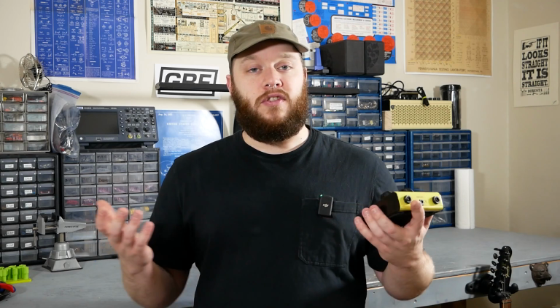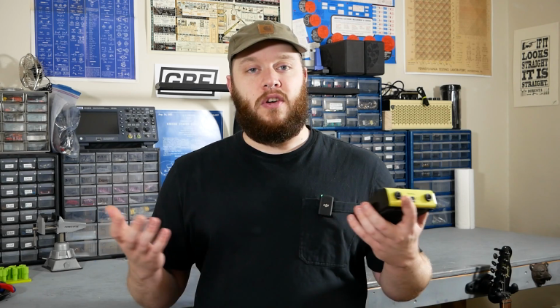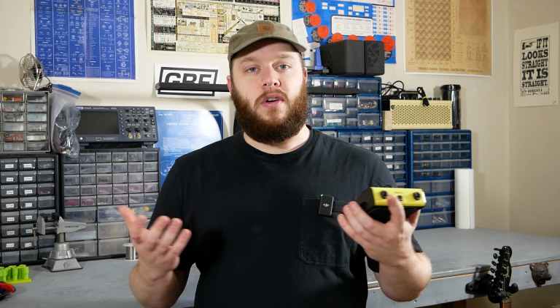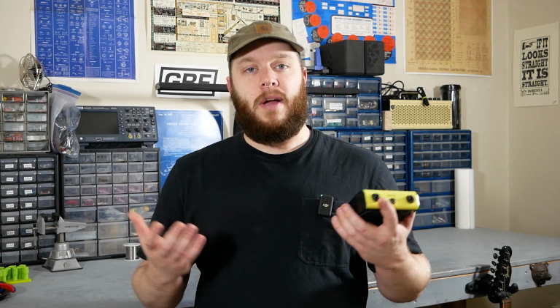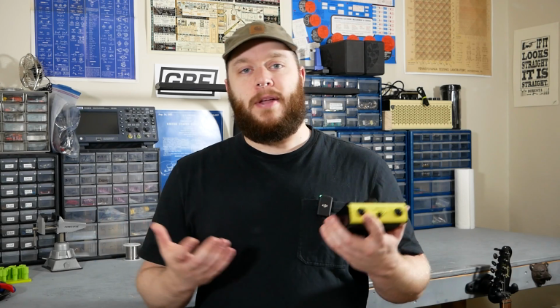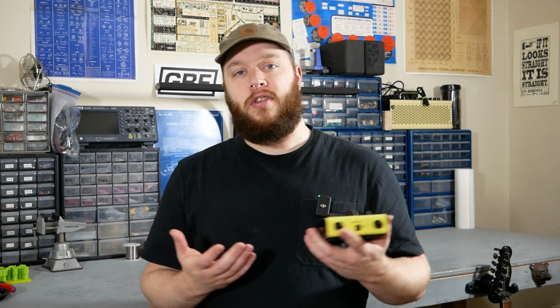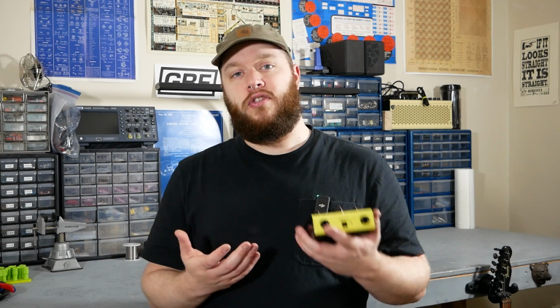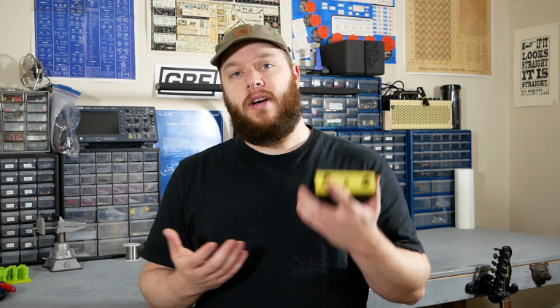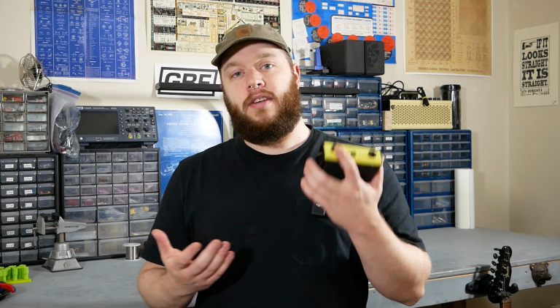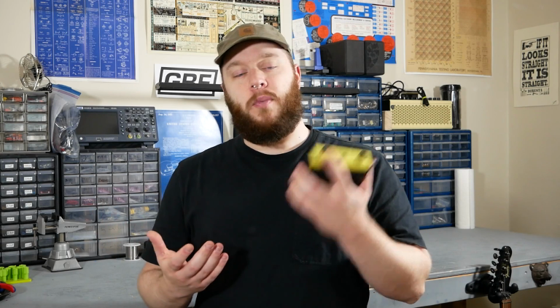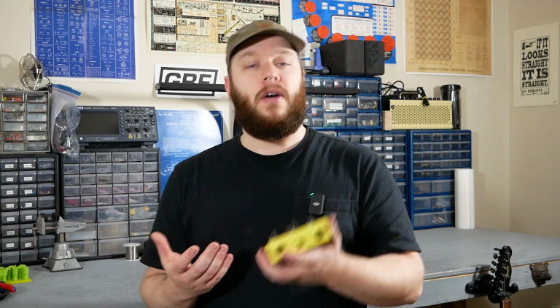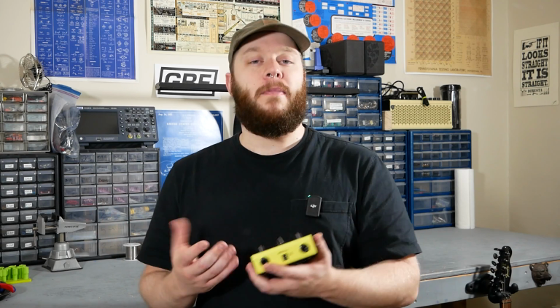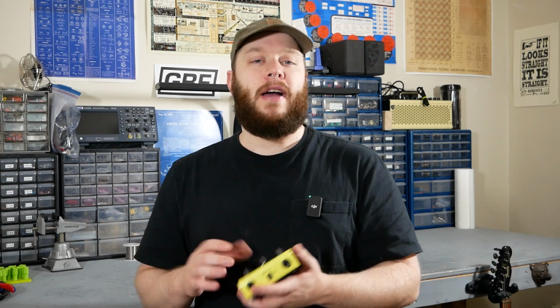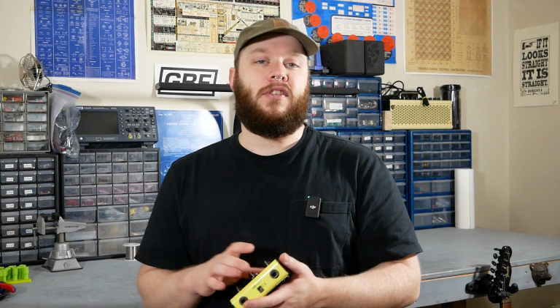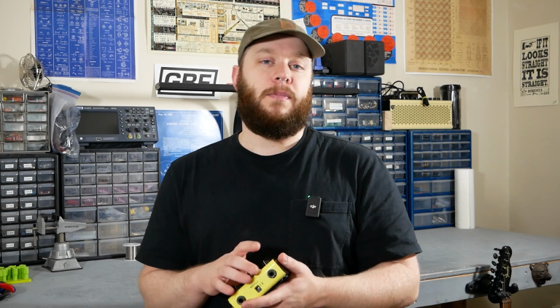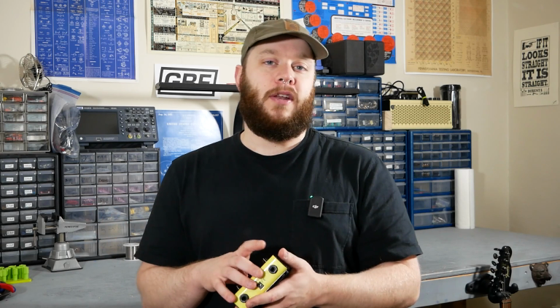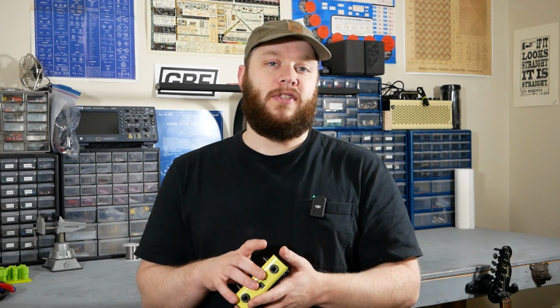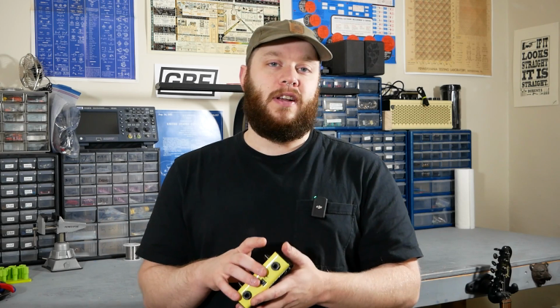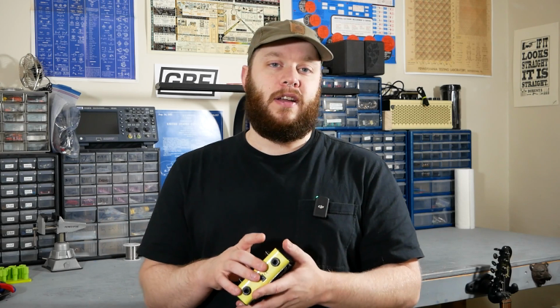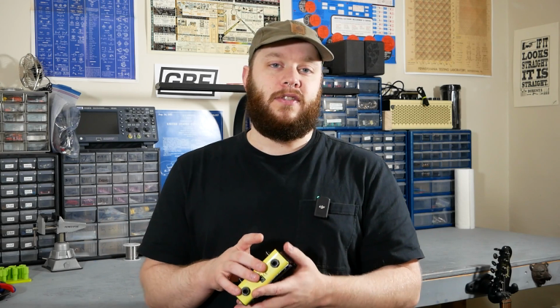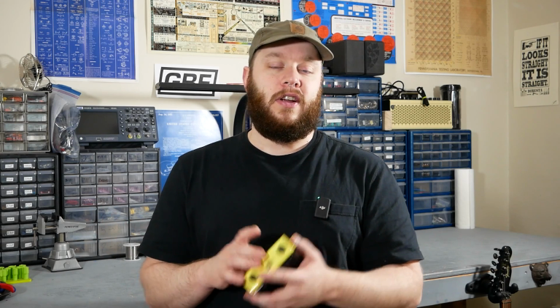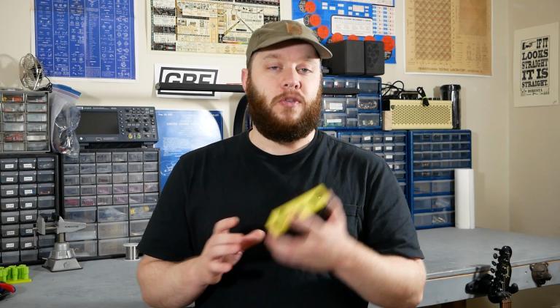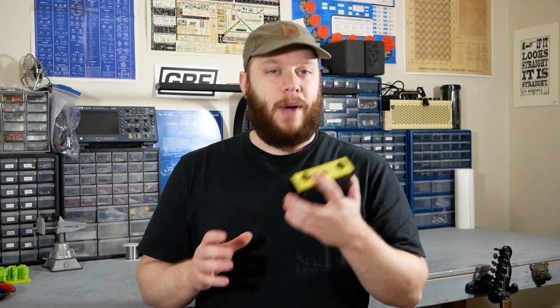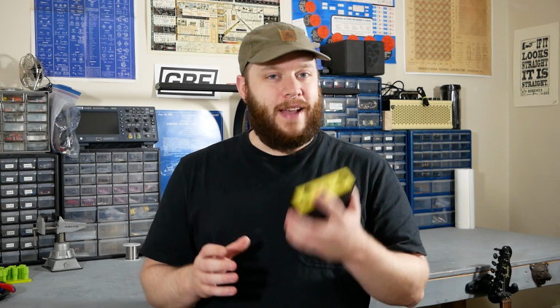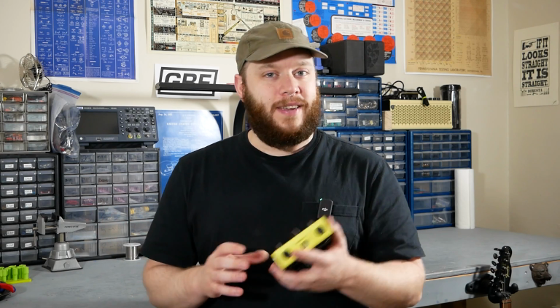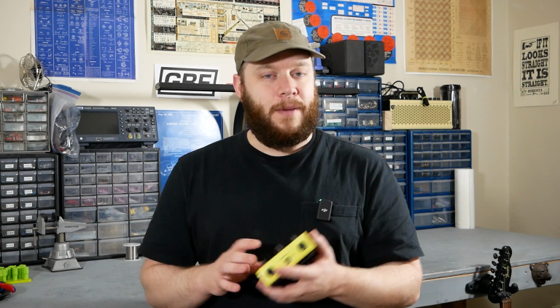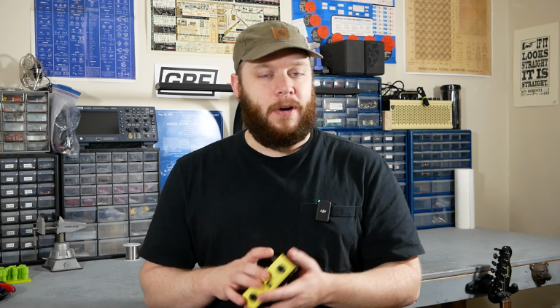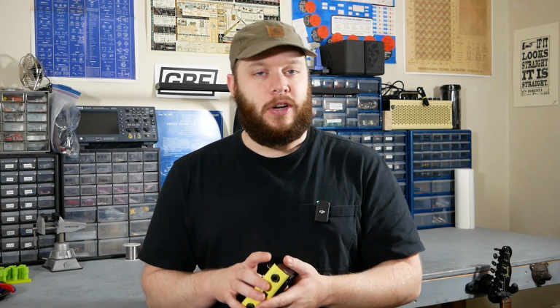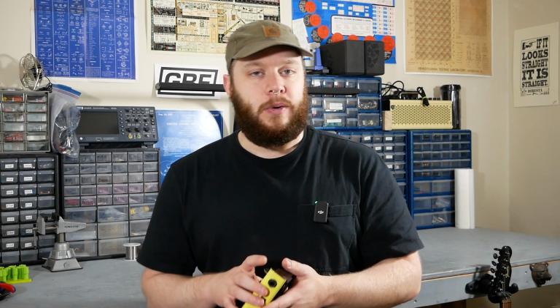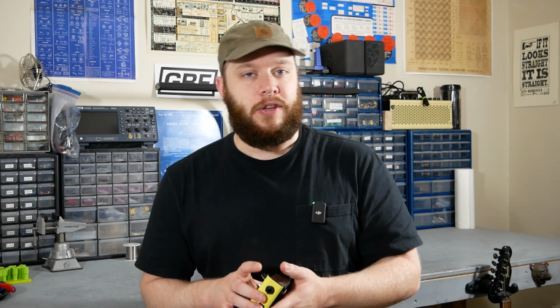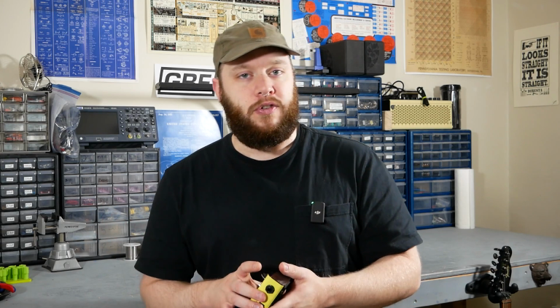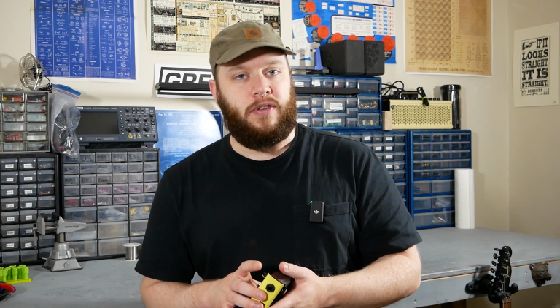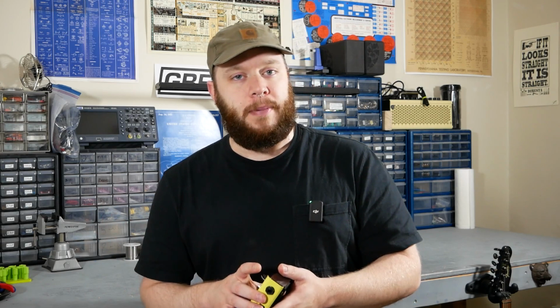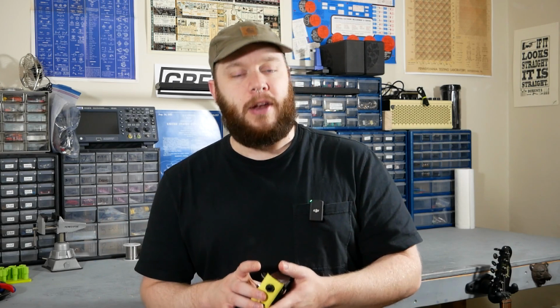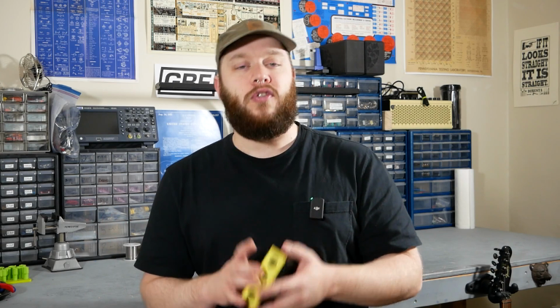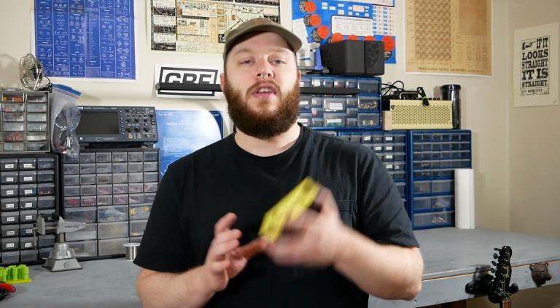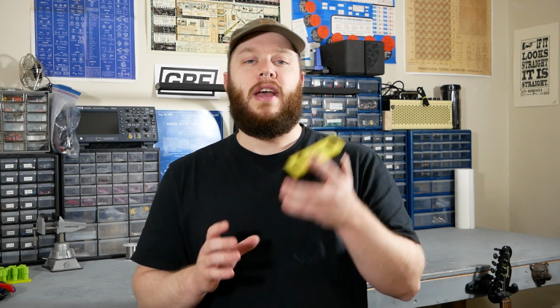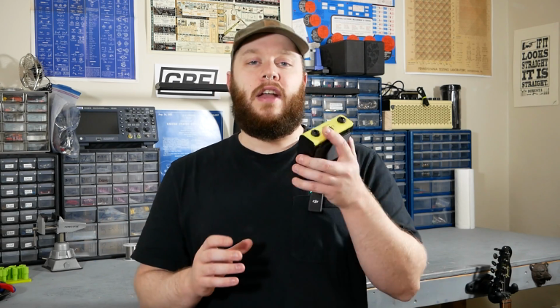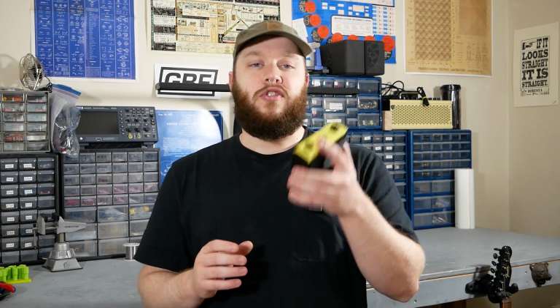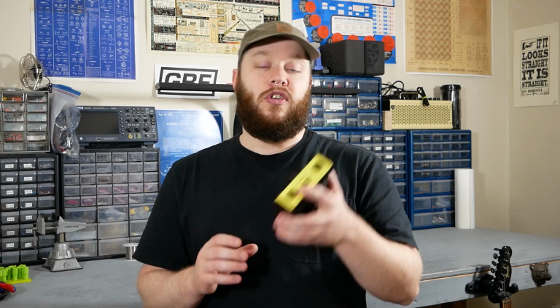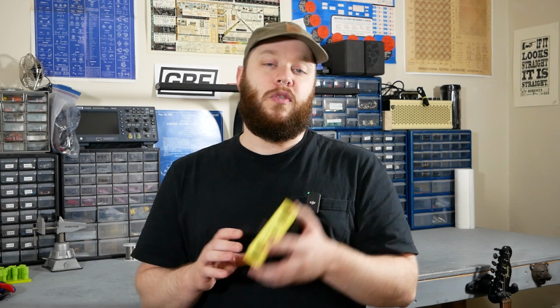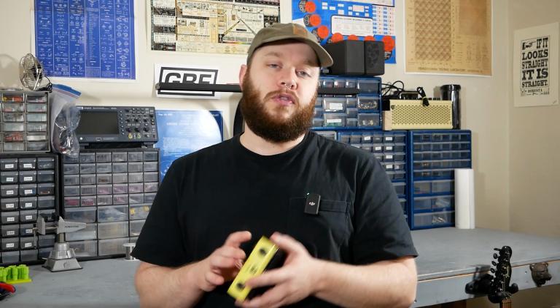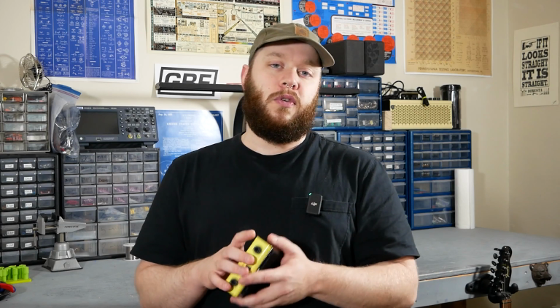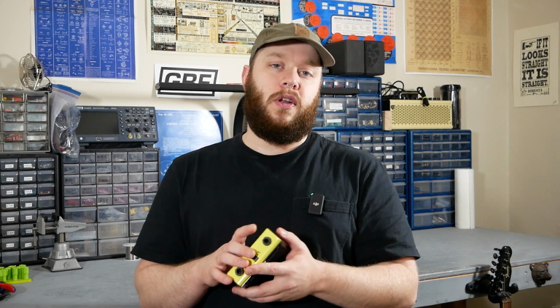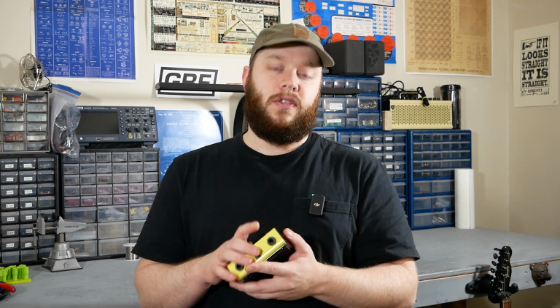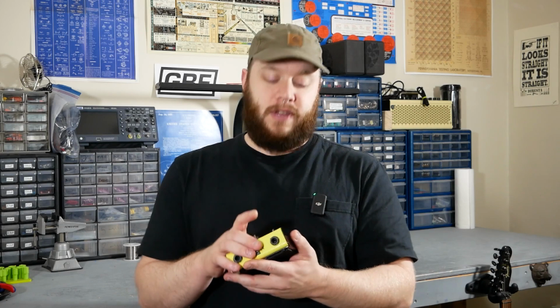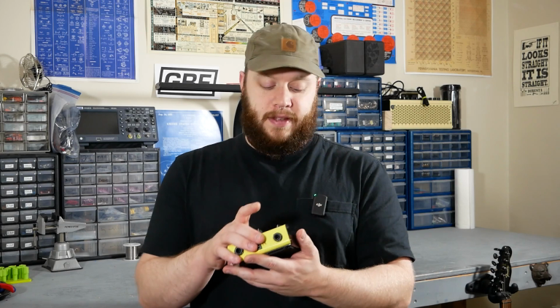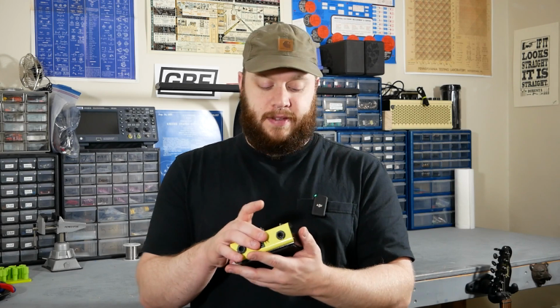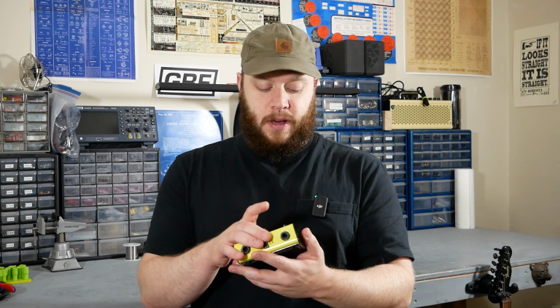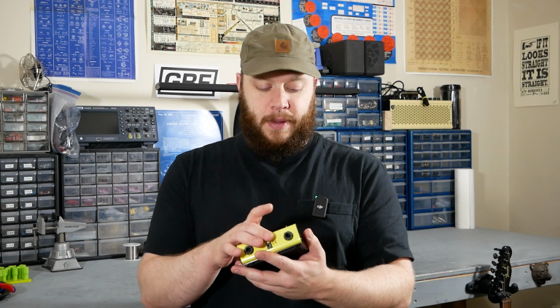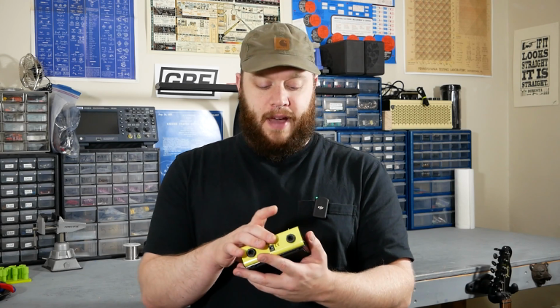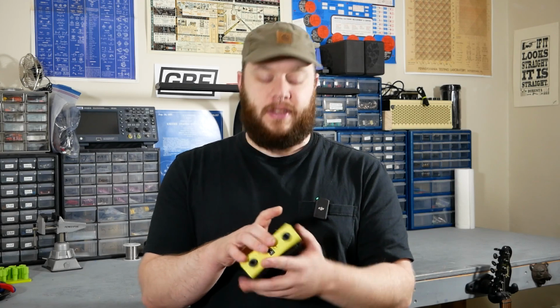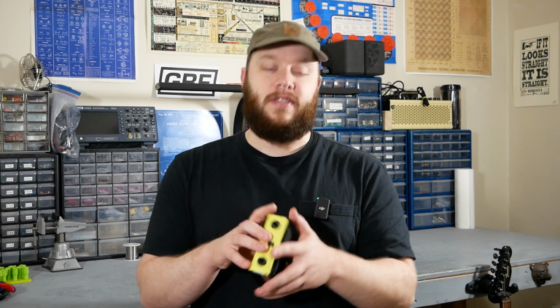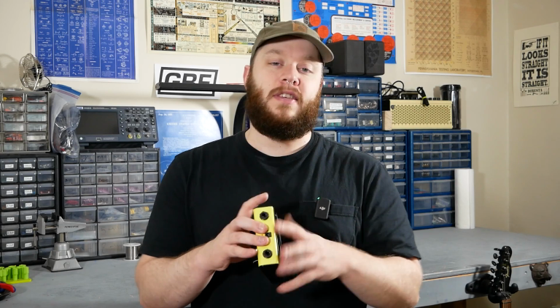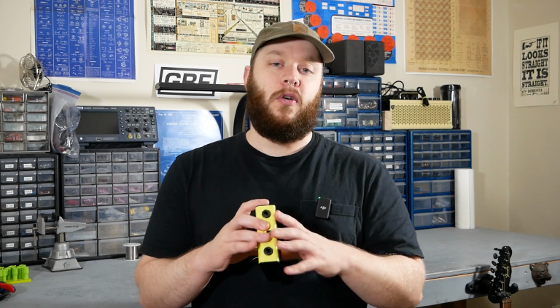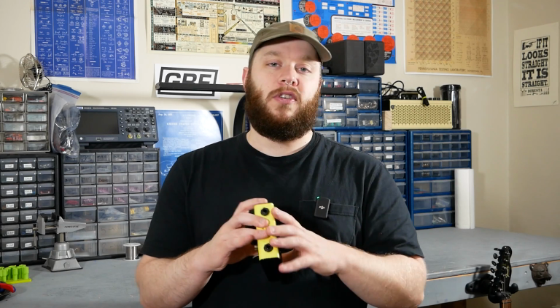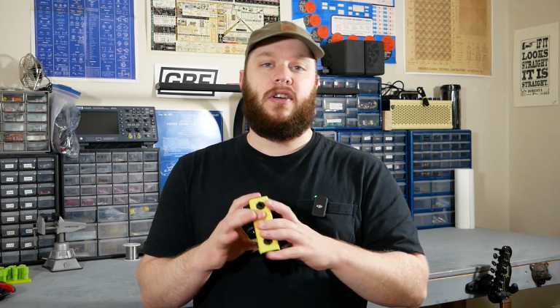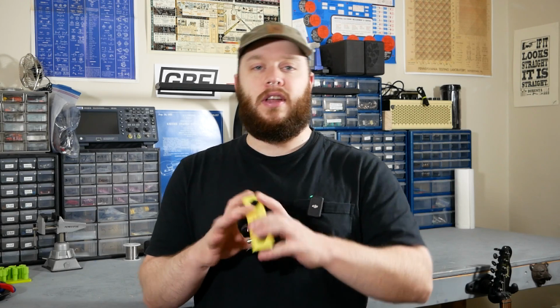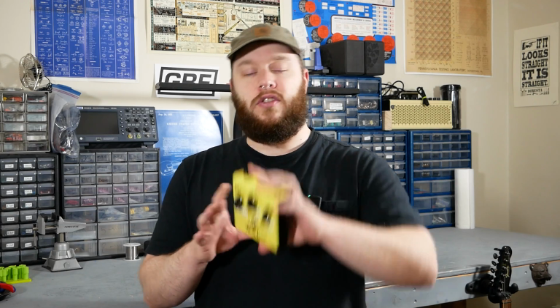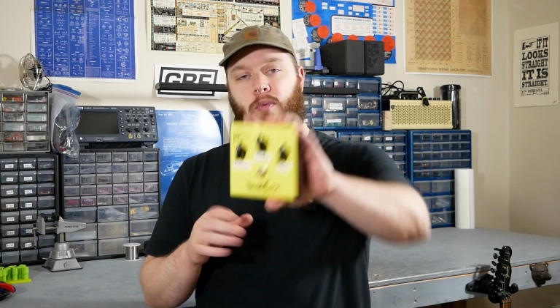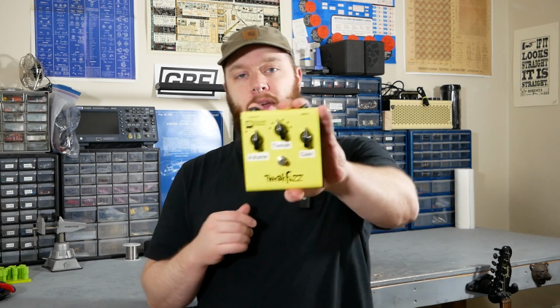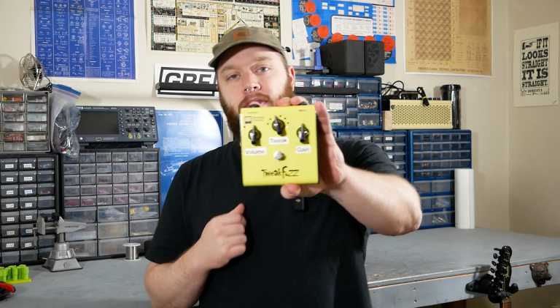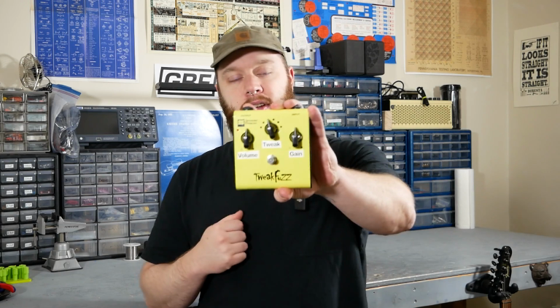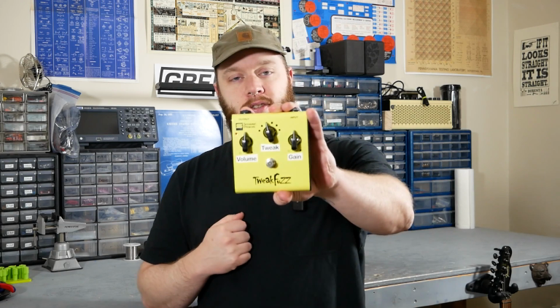This is Joe at Greybench Electronics. Welcome back to the Pedal Teardown Series, where I take apart new and interesting pedals and show you what's going on inside. Today, we have the Seymour Duncan Tweak Fuzz.